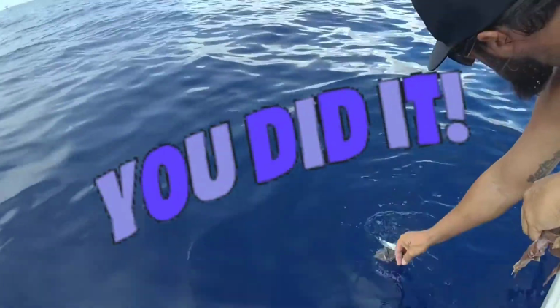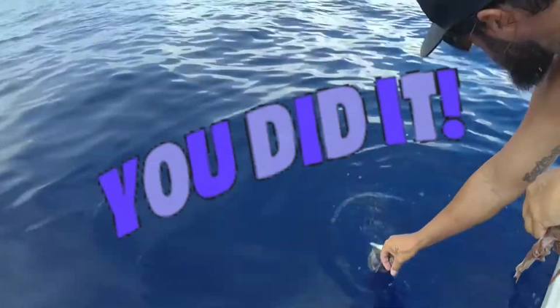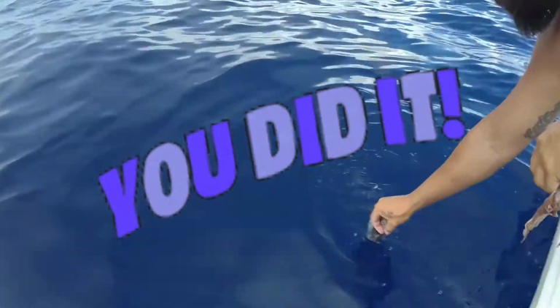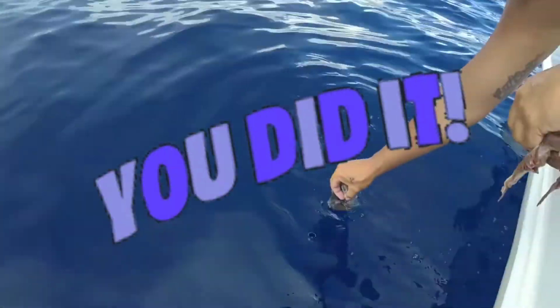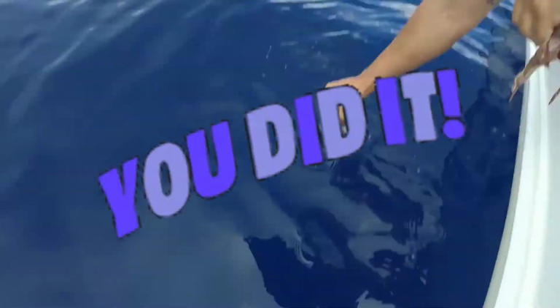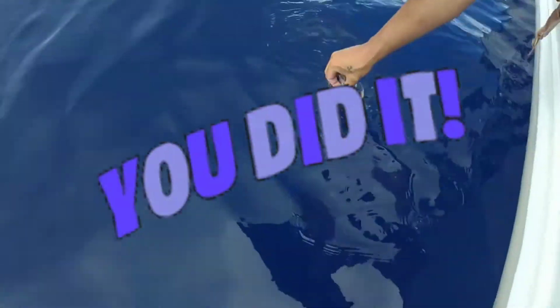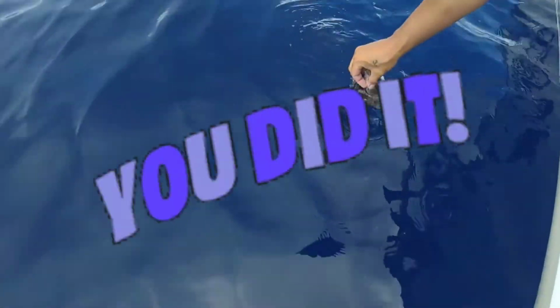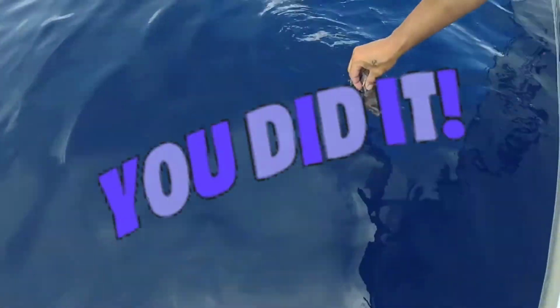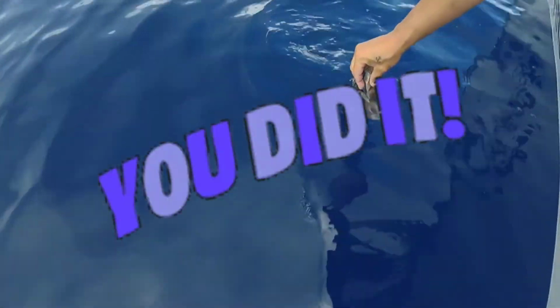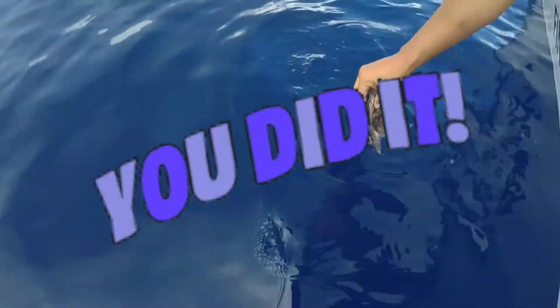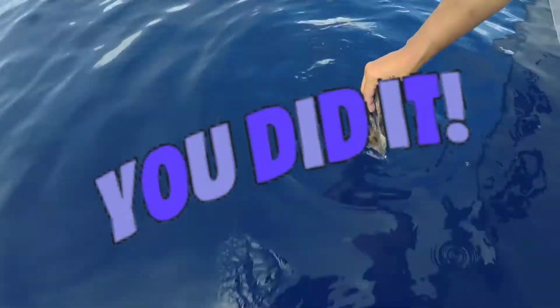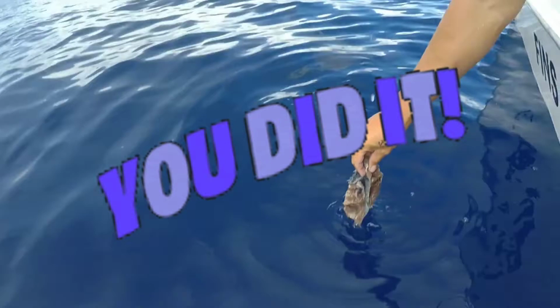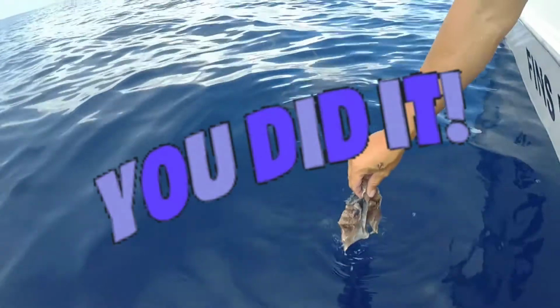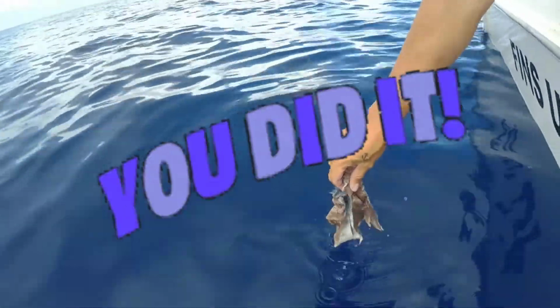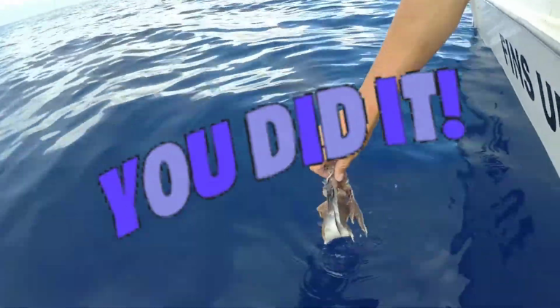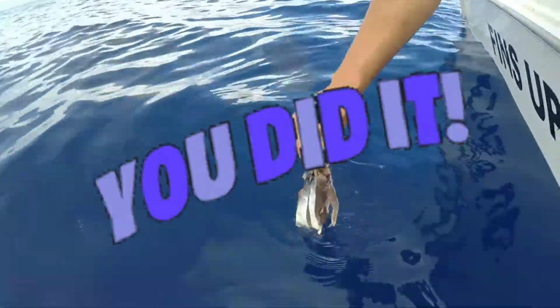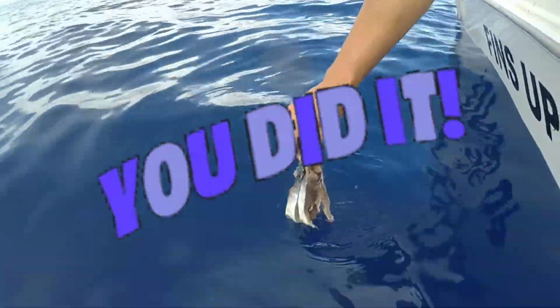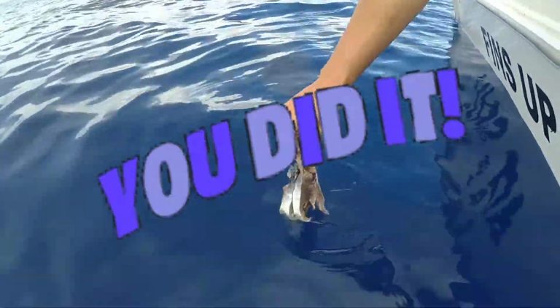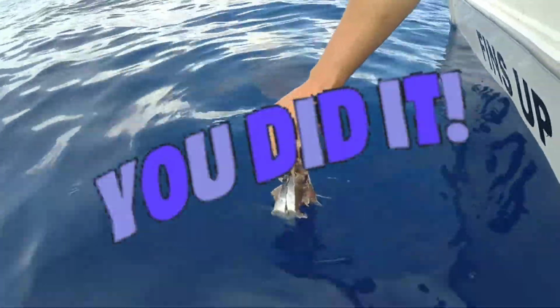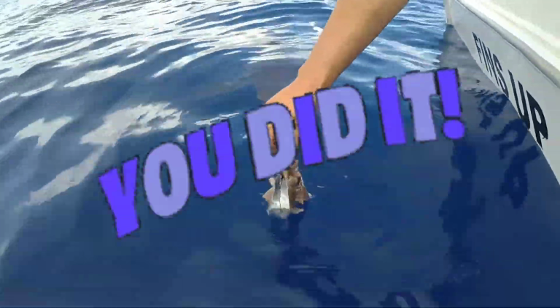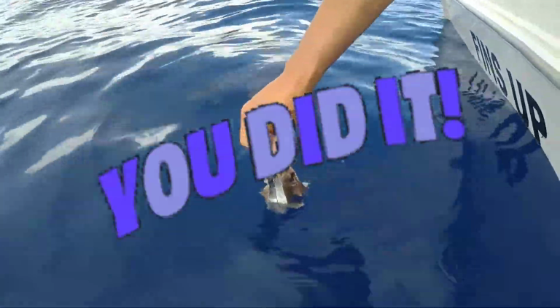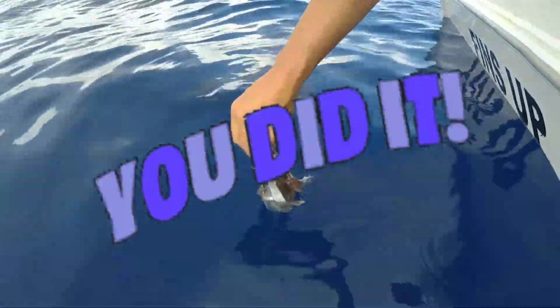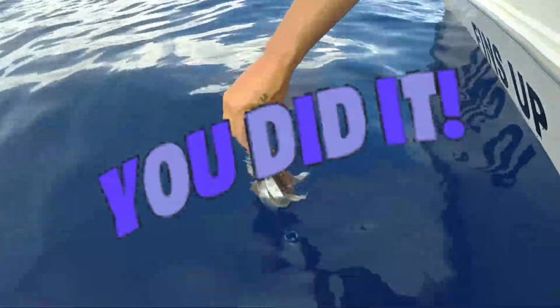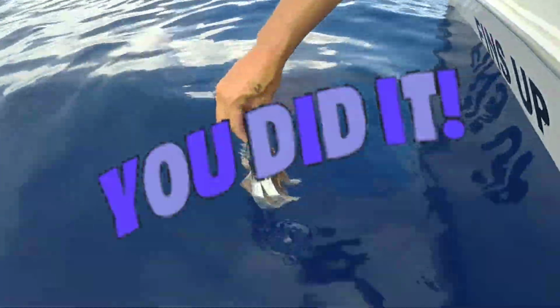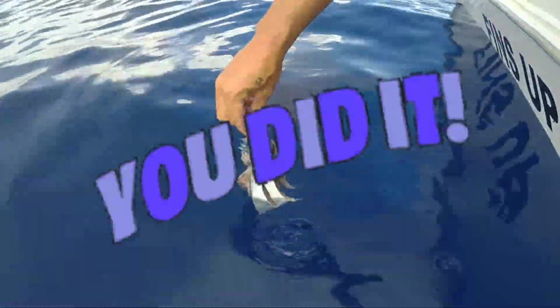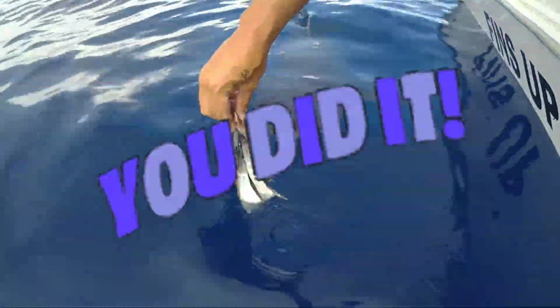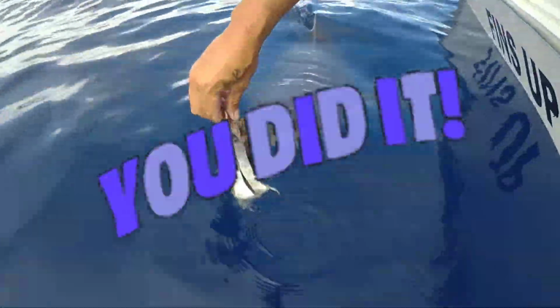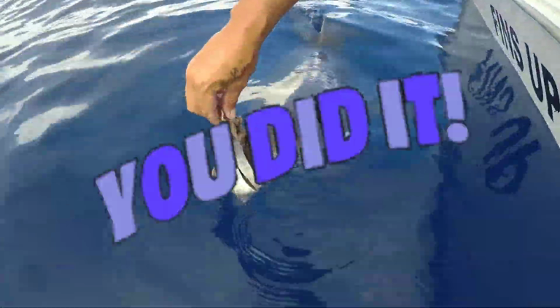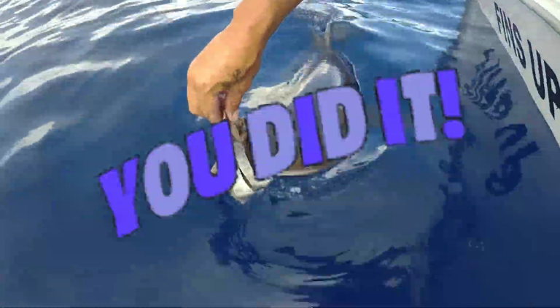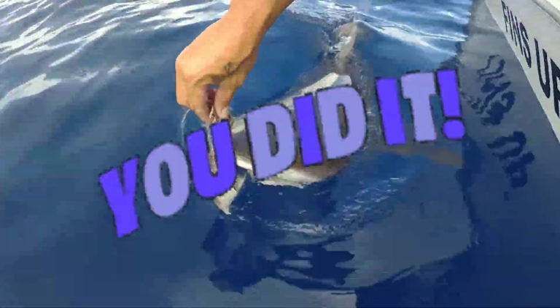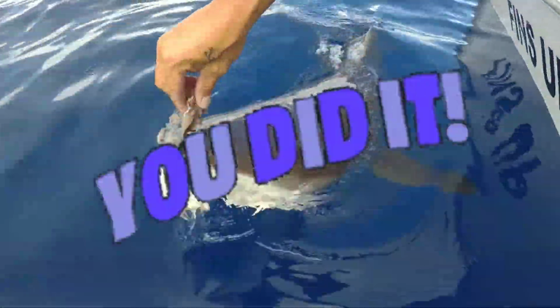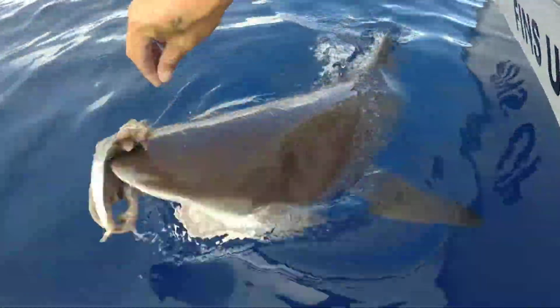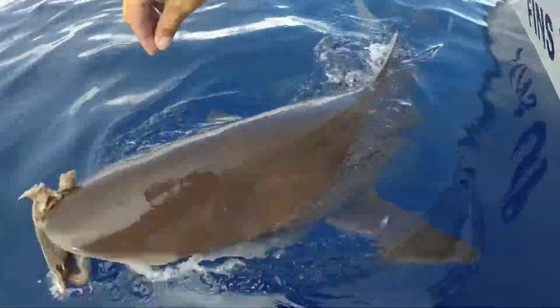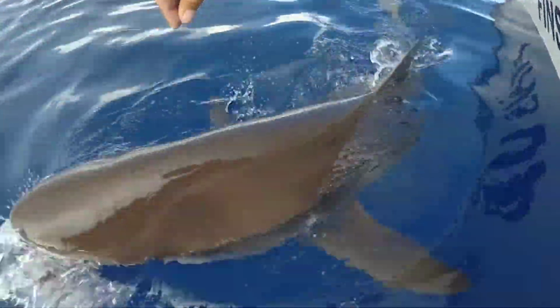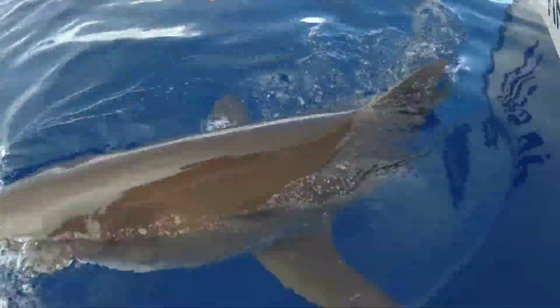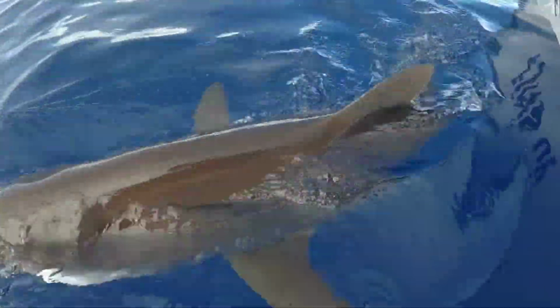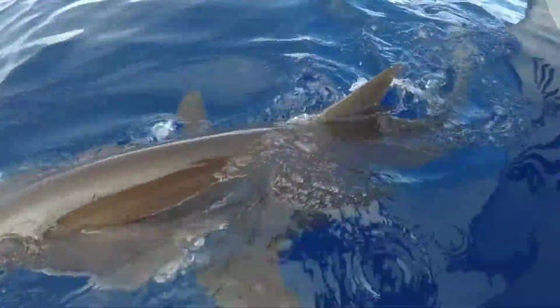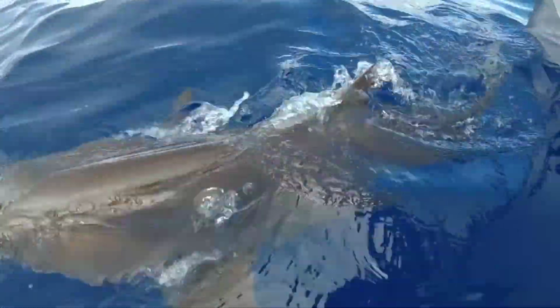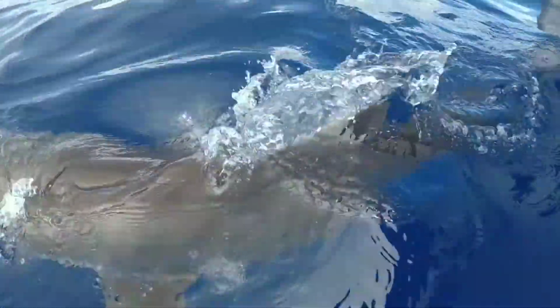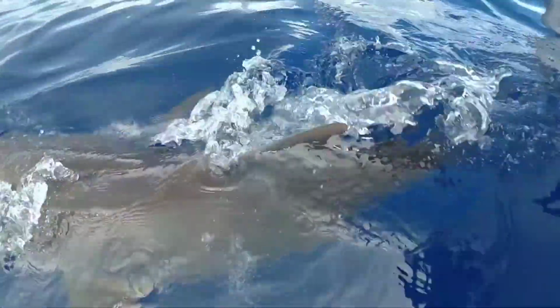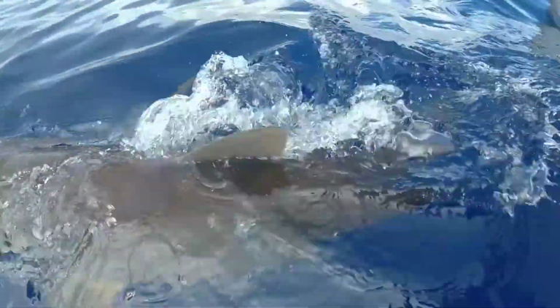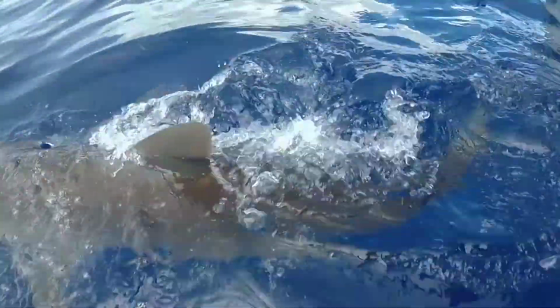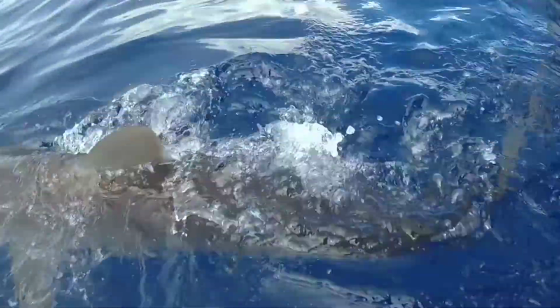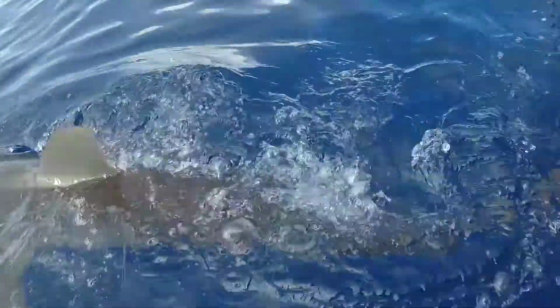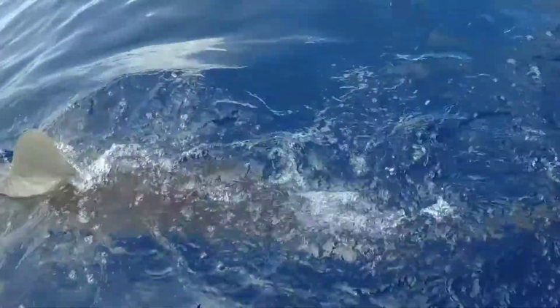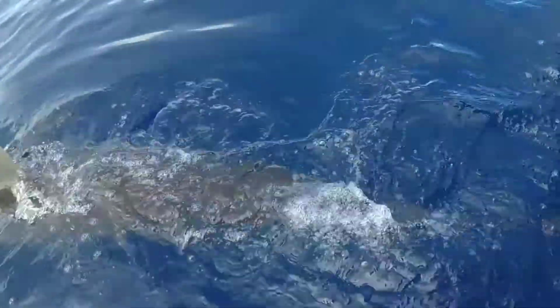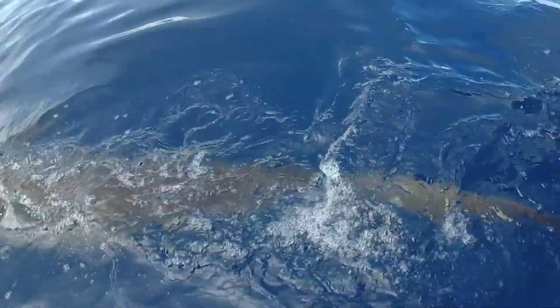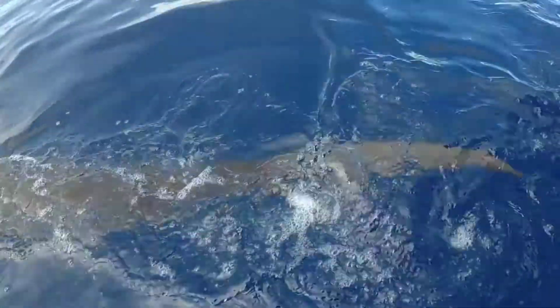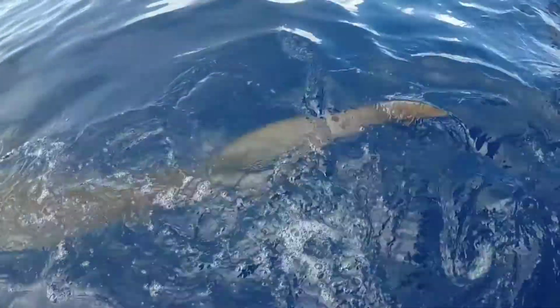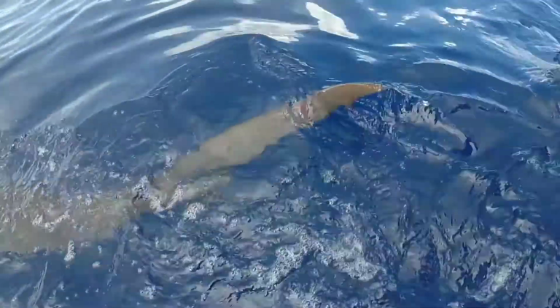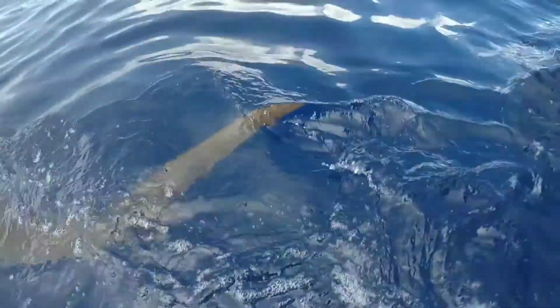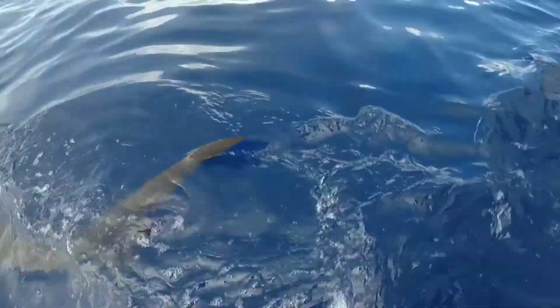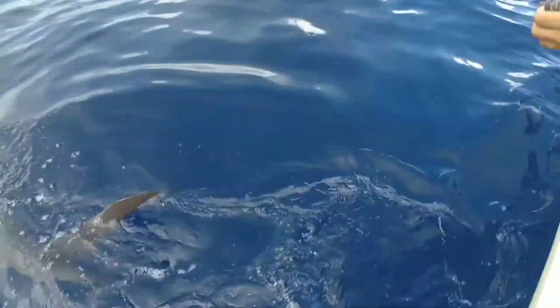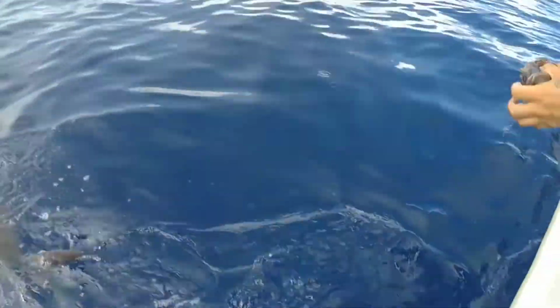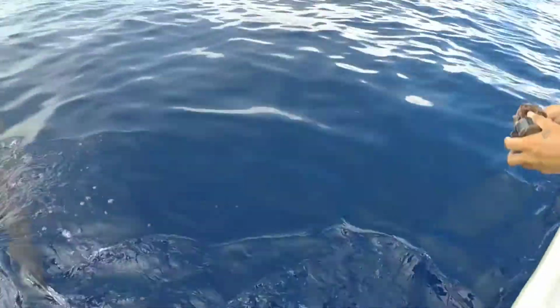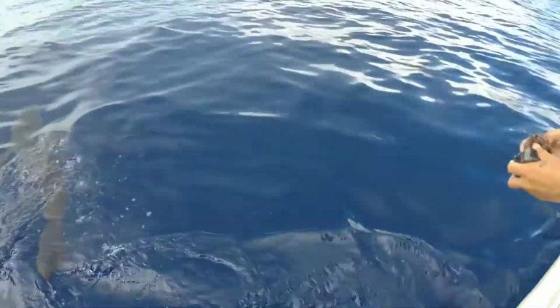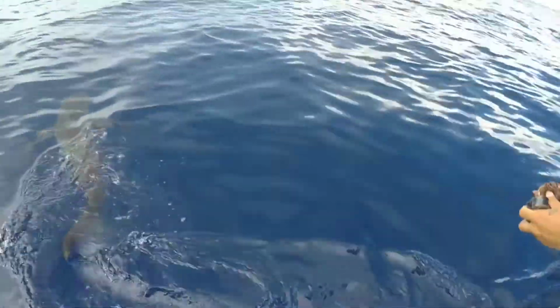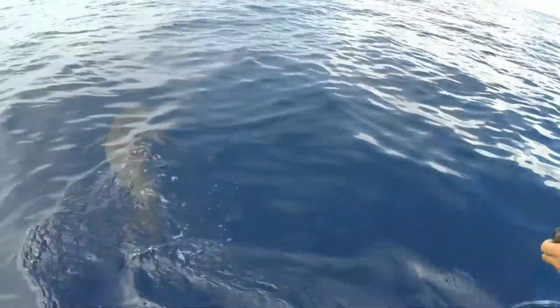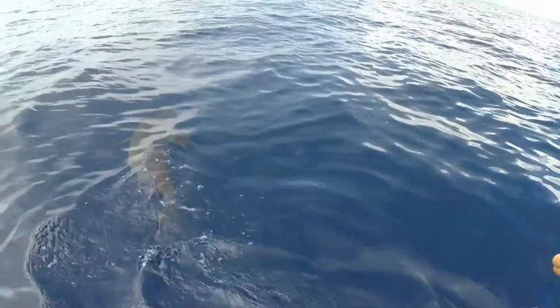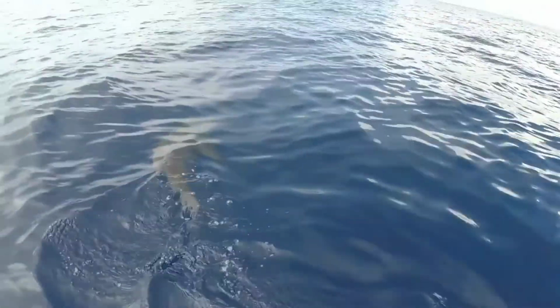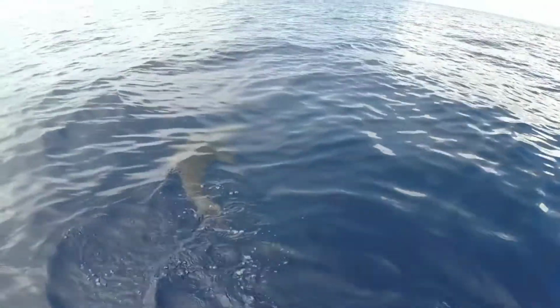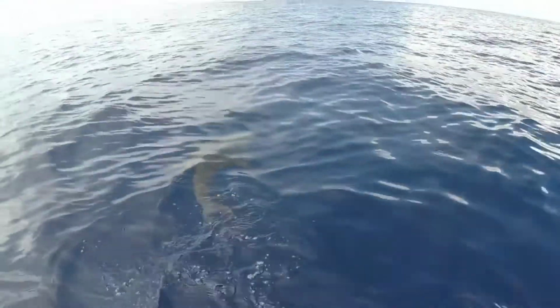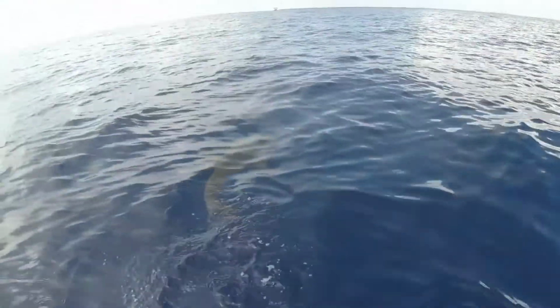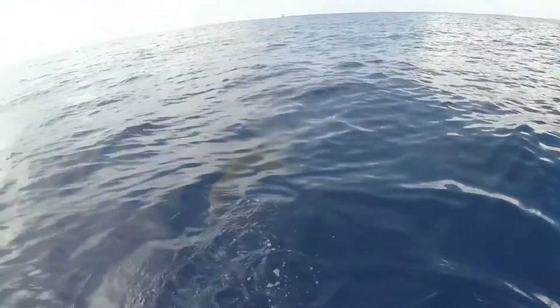You did it! Great job! Let me know what animal you would like to learn about next for your toothbrush adventures.